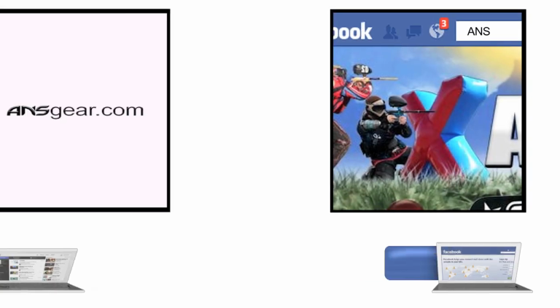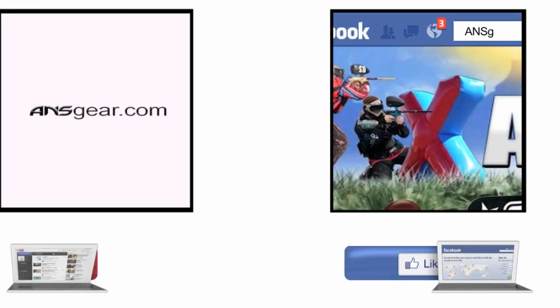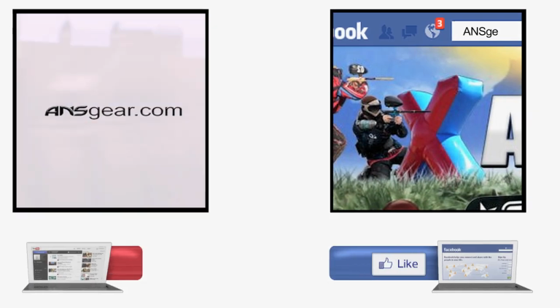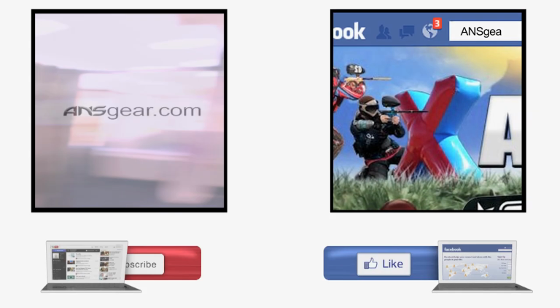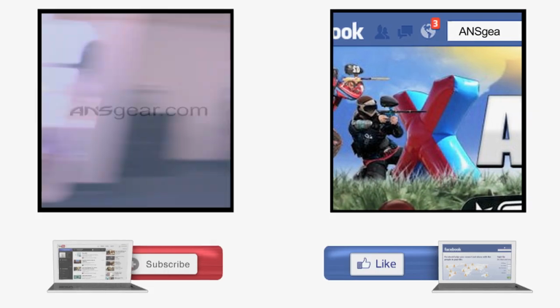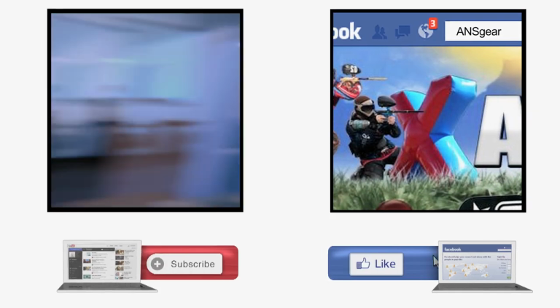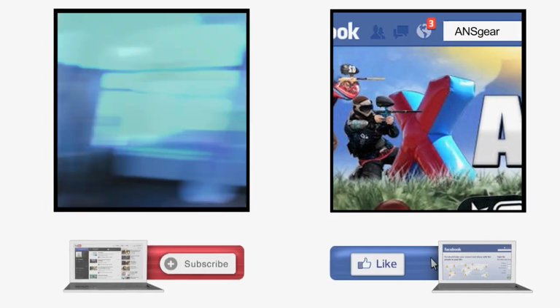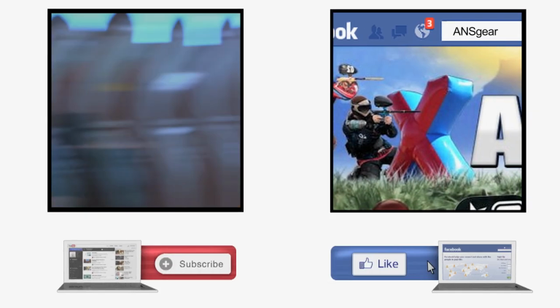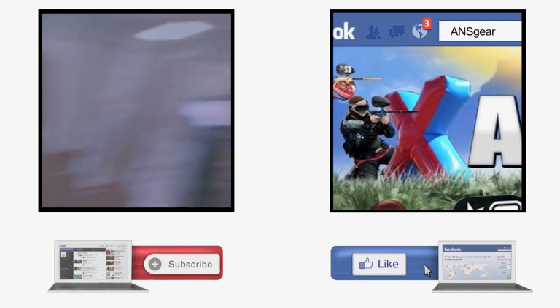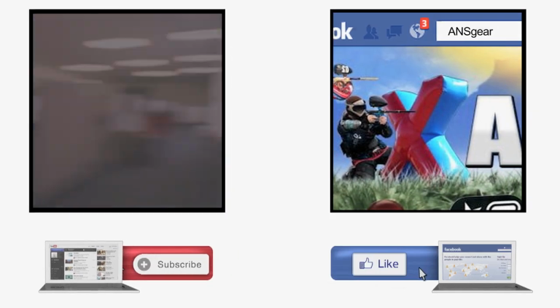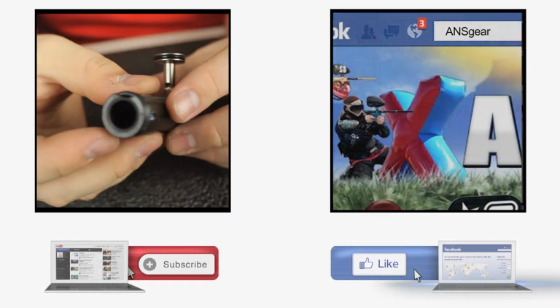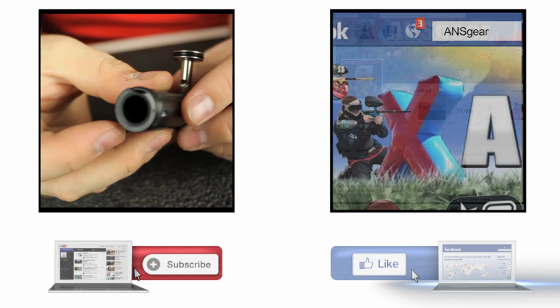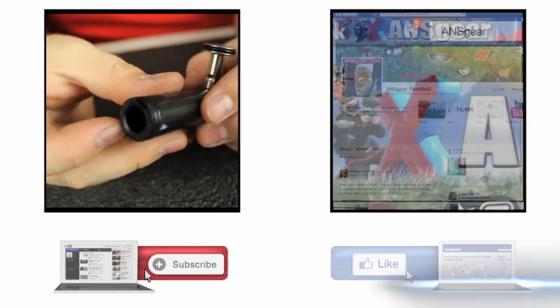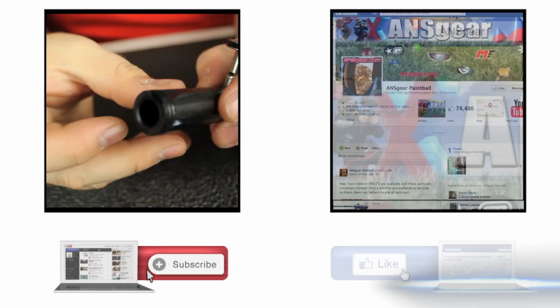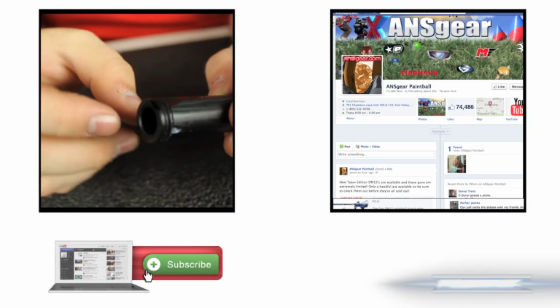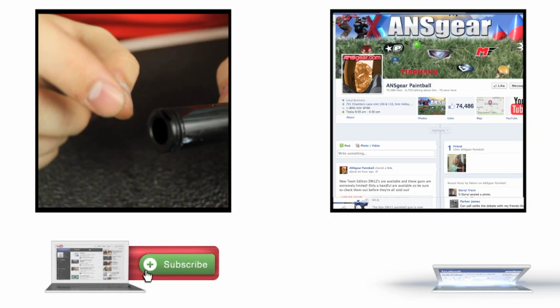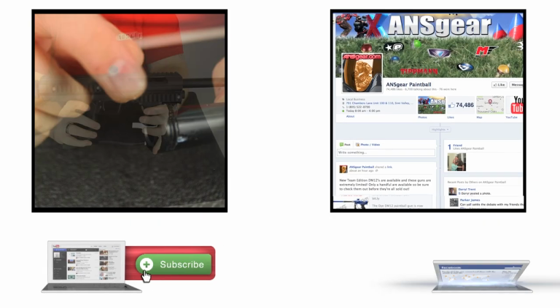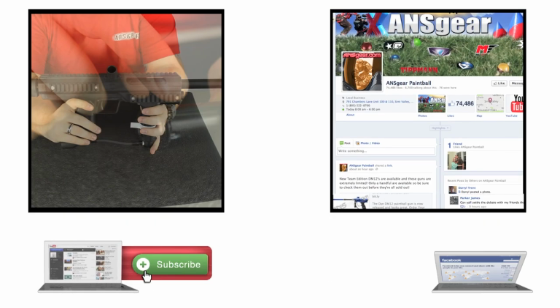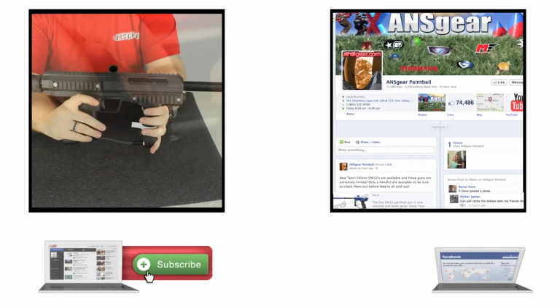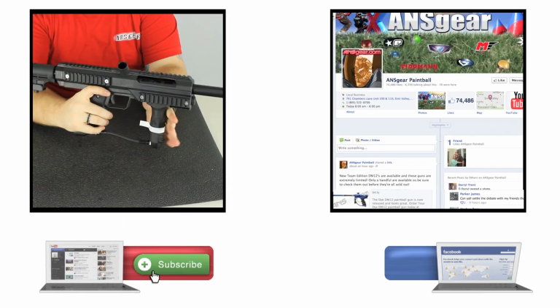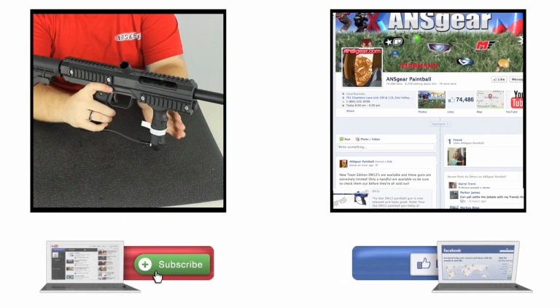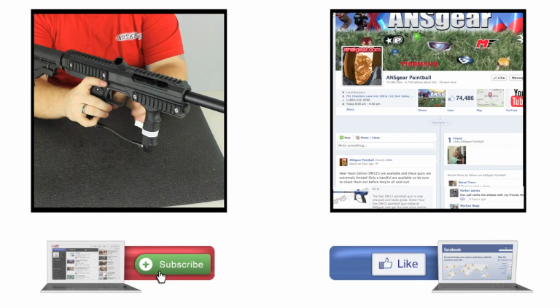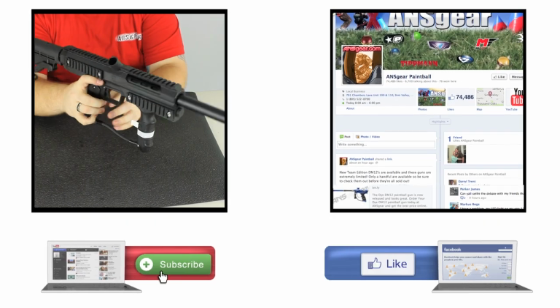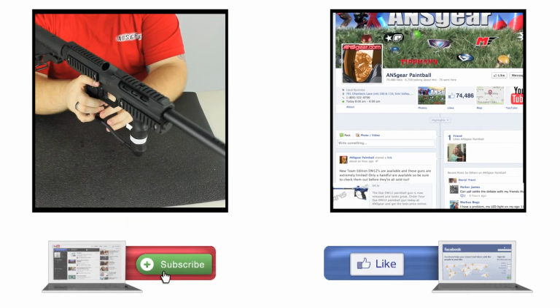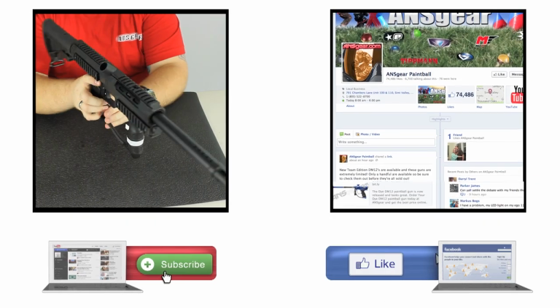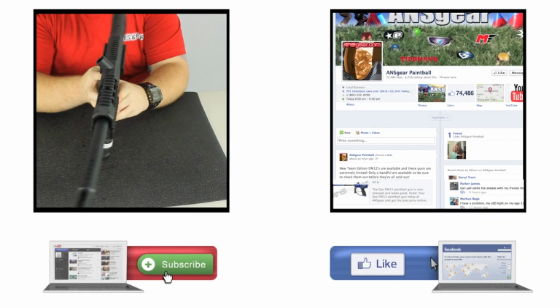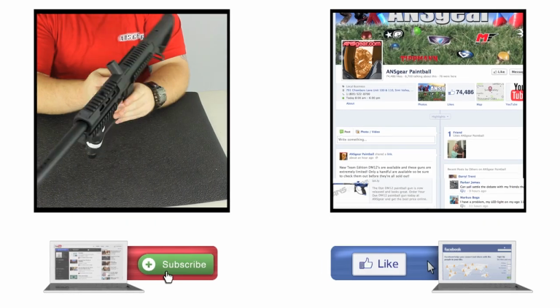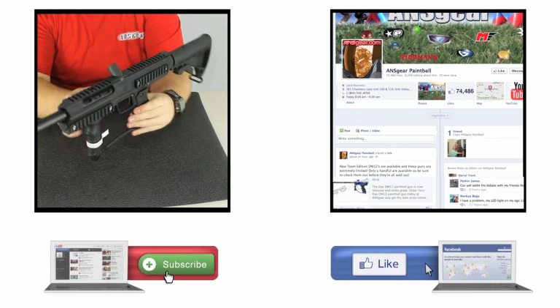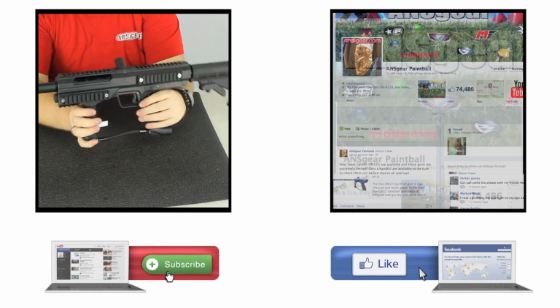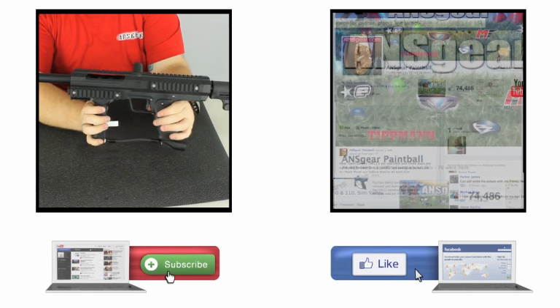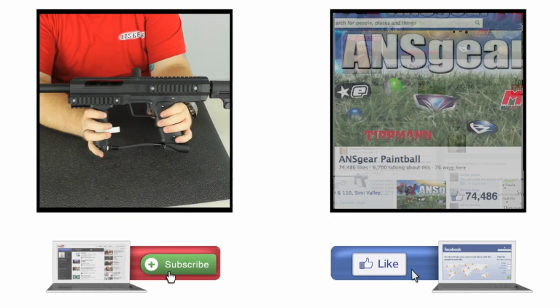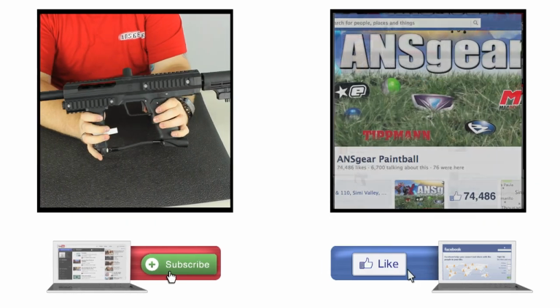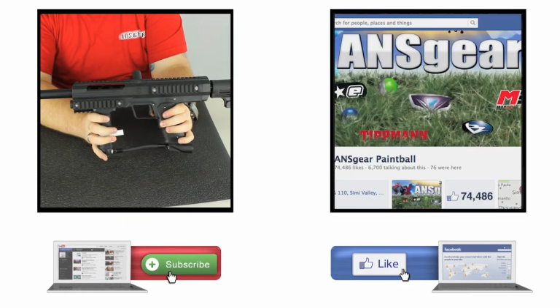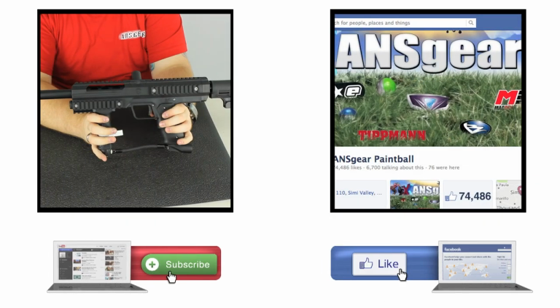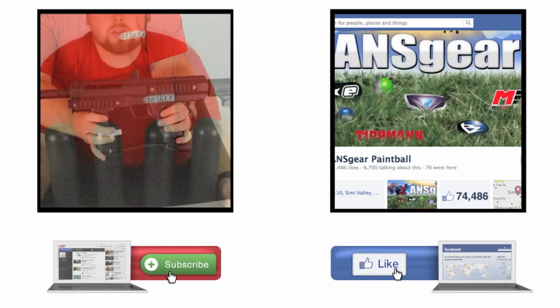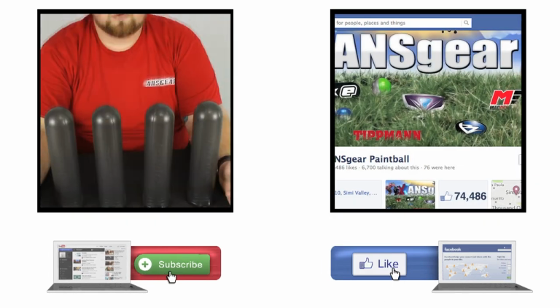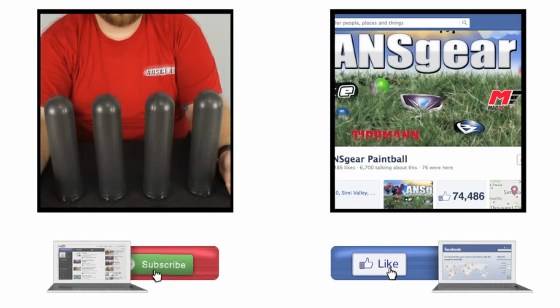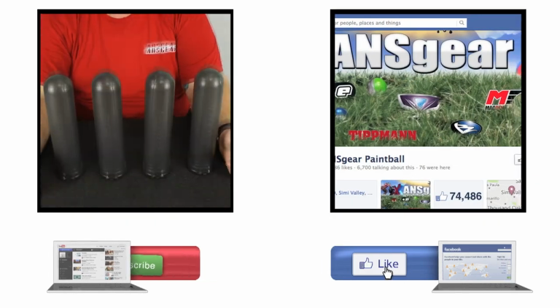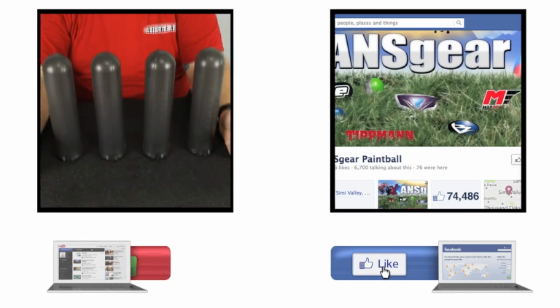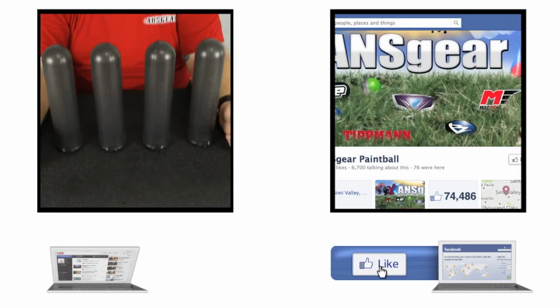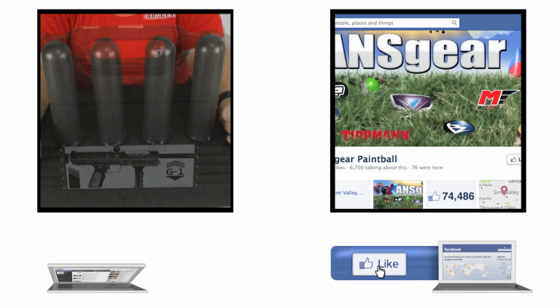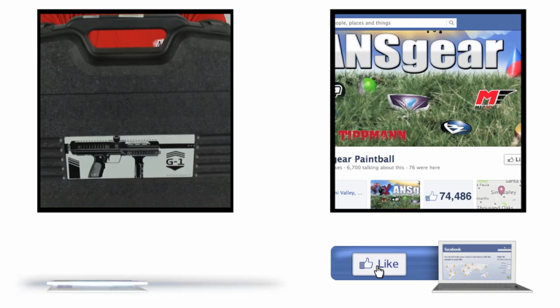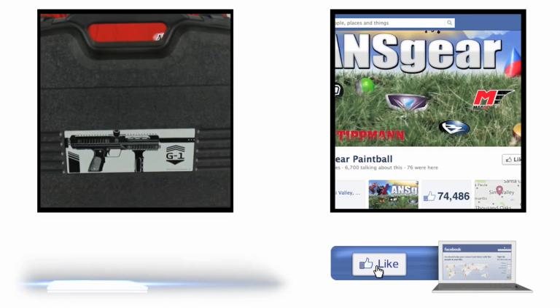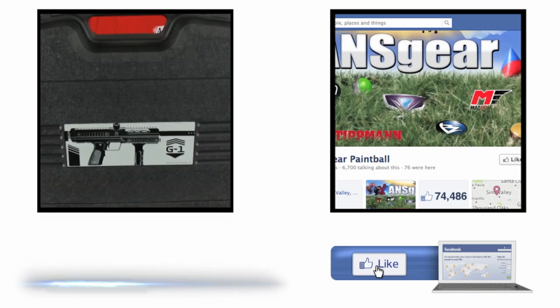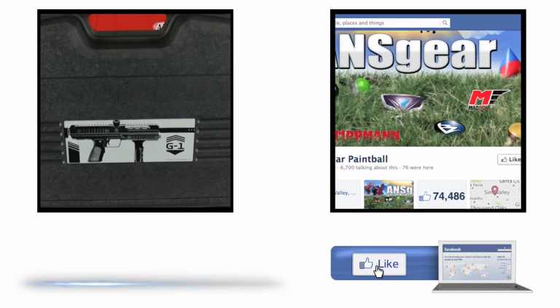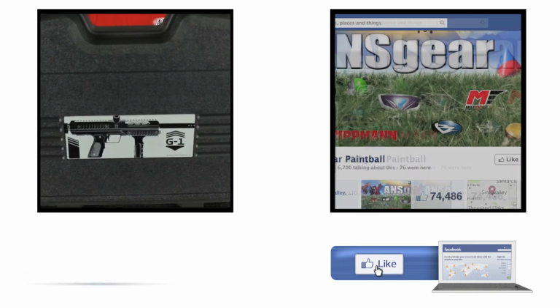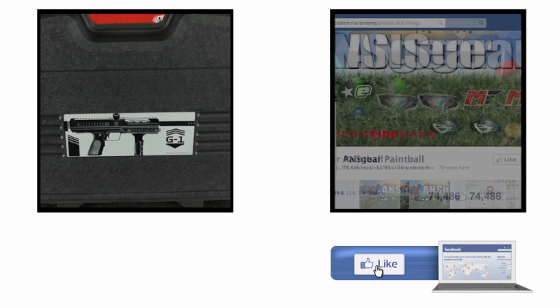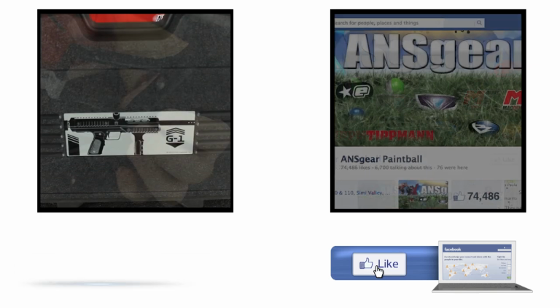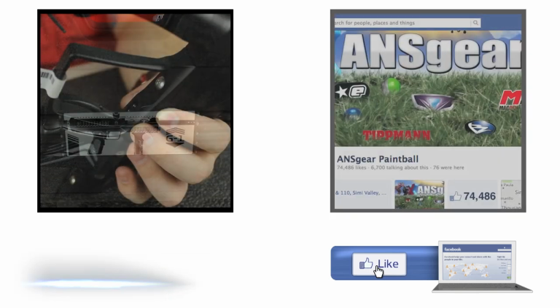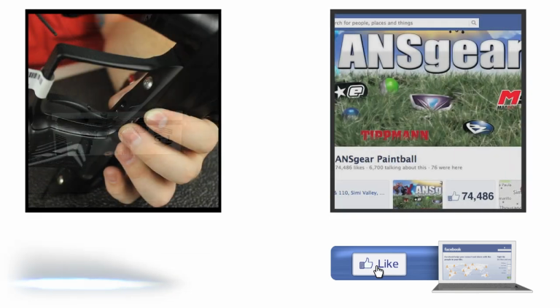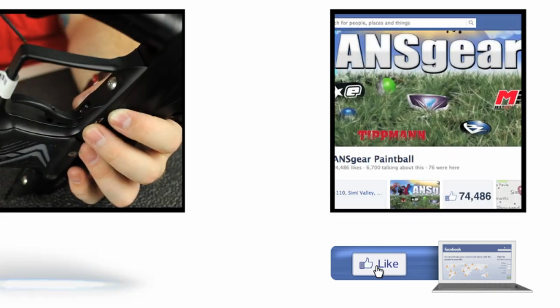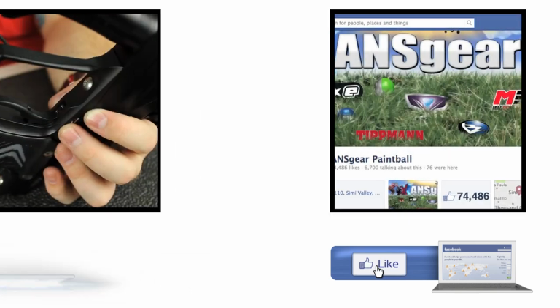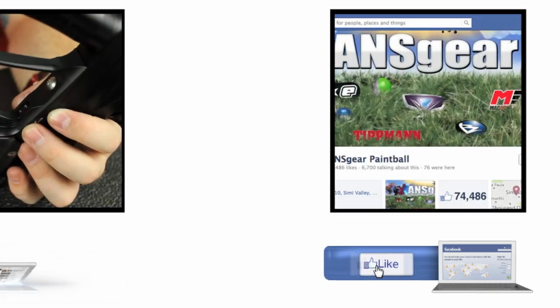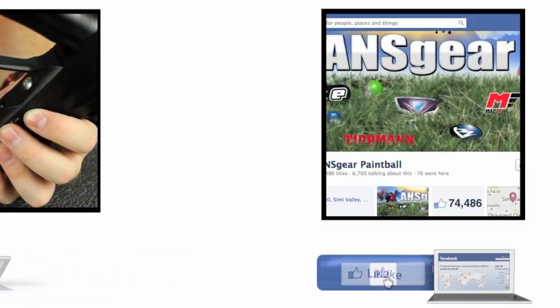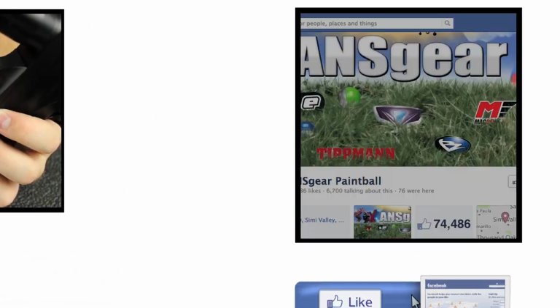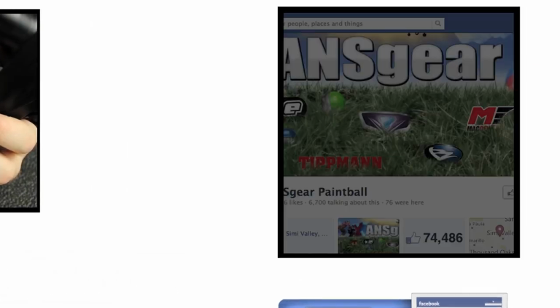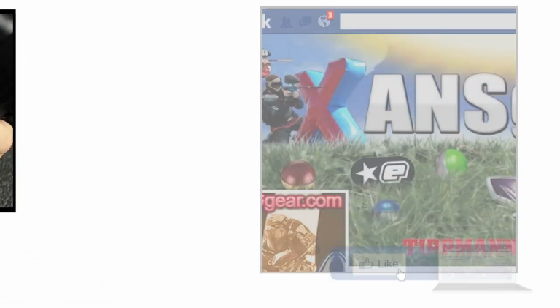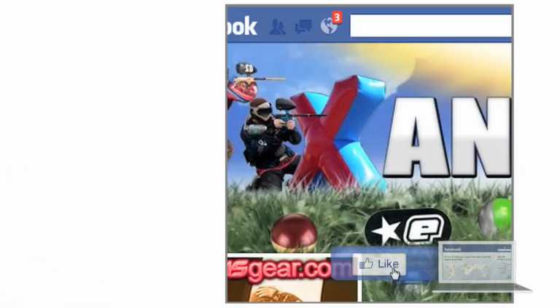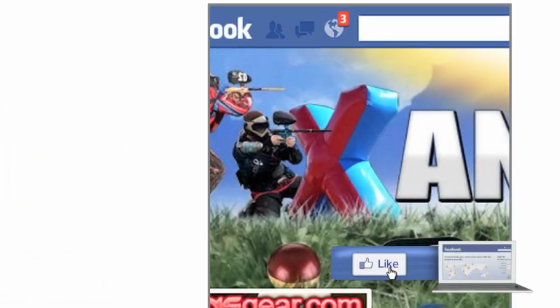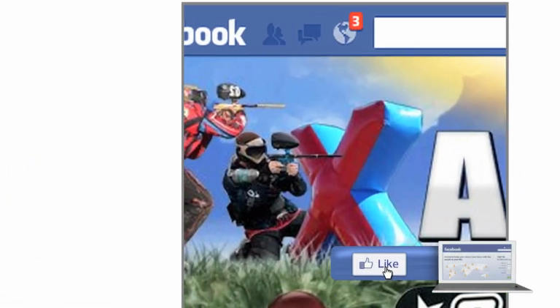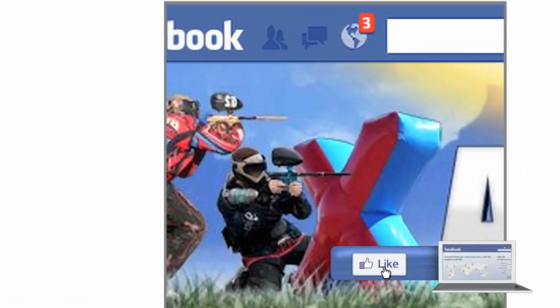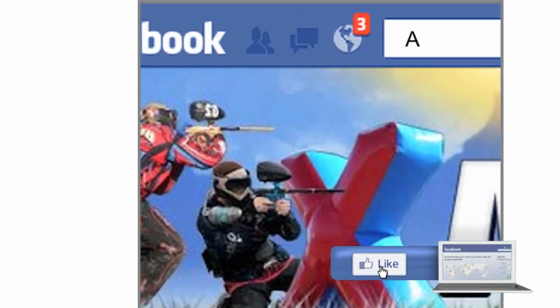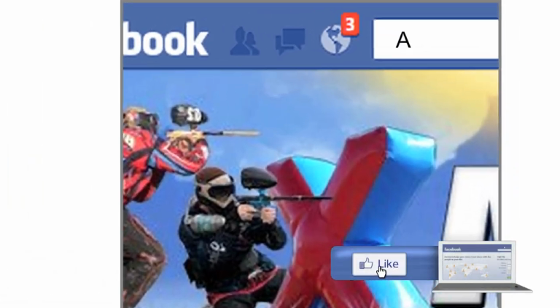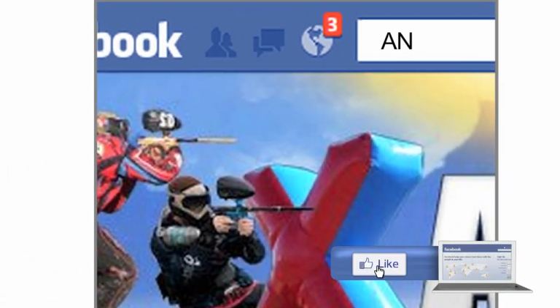To stay up to date on all the current videos, don't forget to subscribe to the ANS Gear YouTube channel and also like us on Facebook.